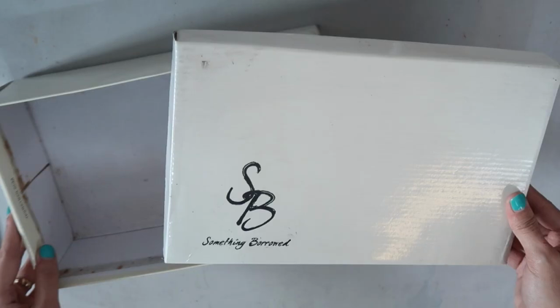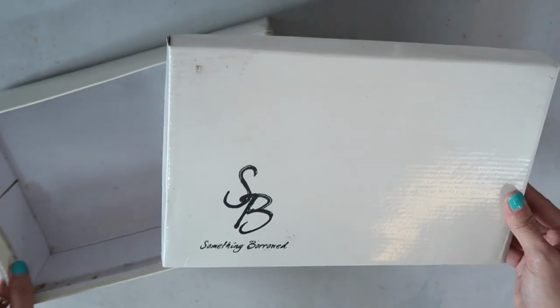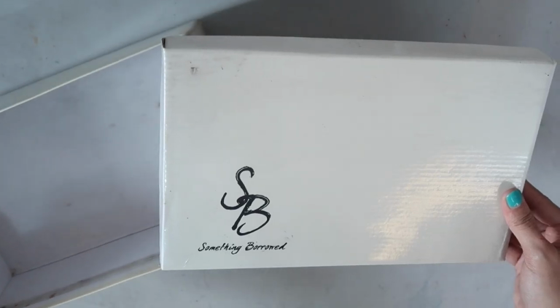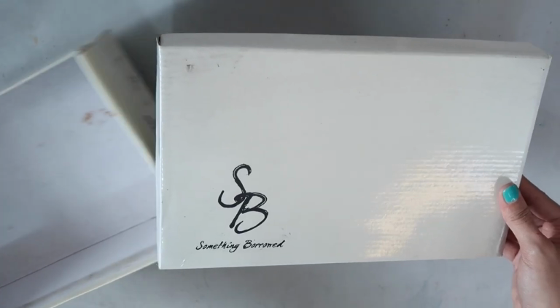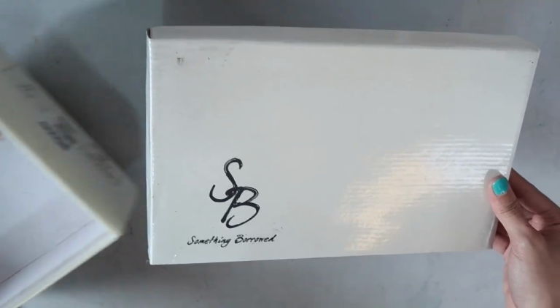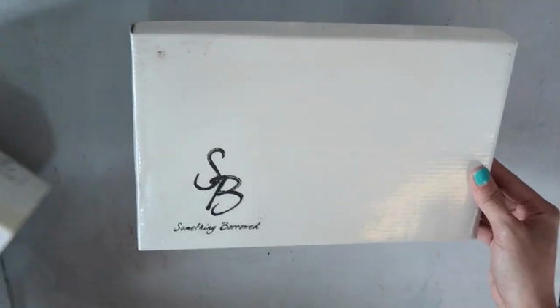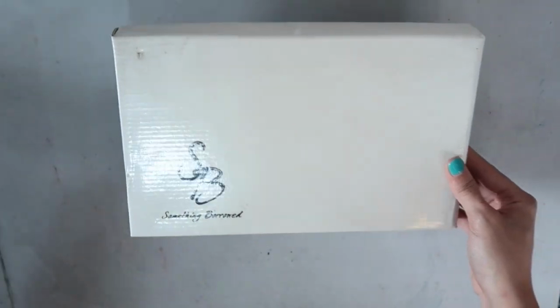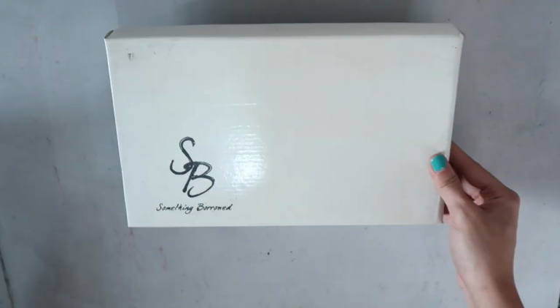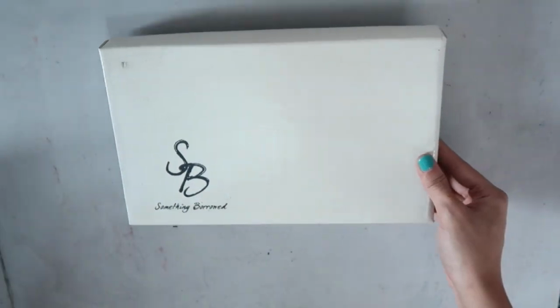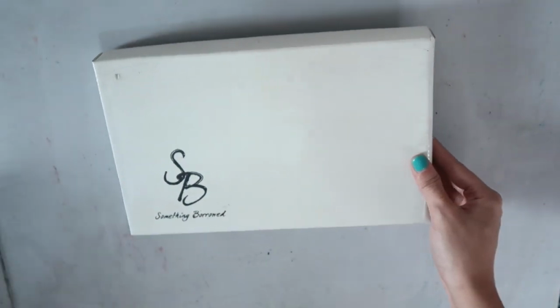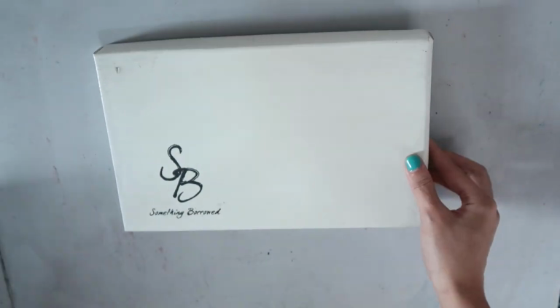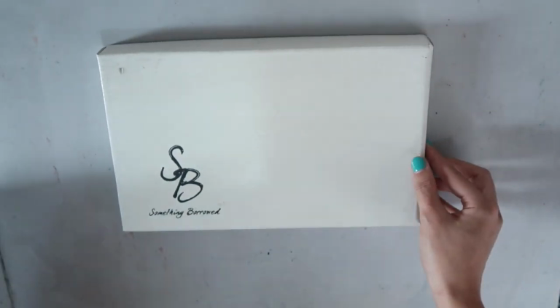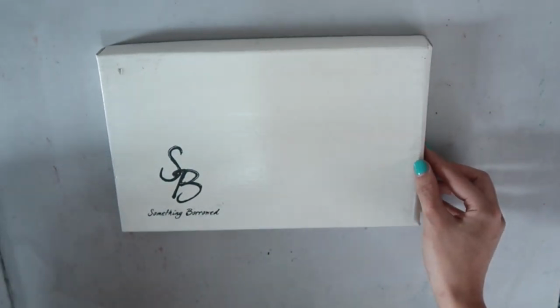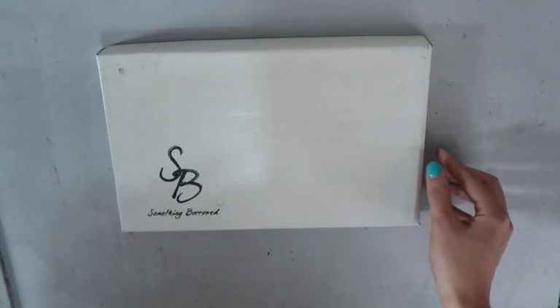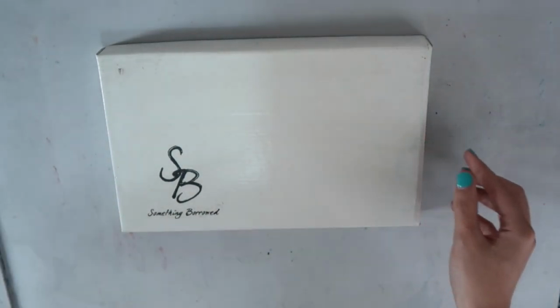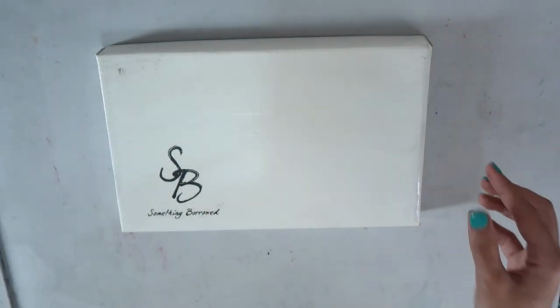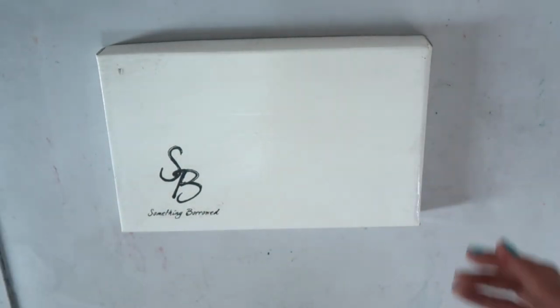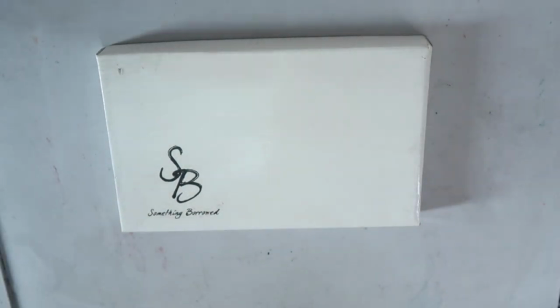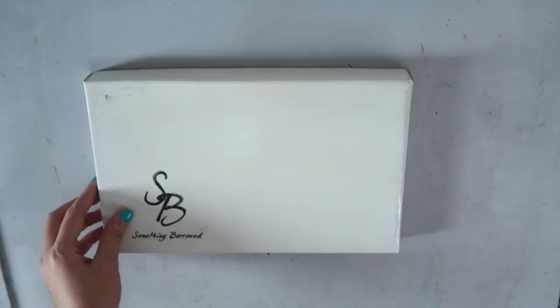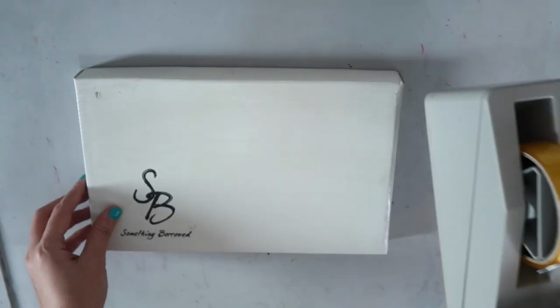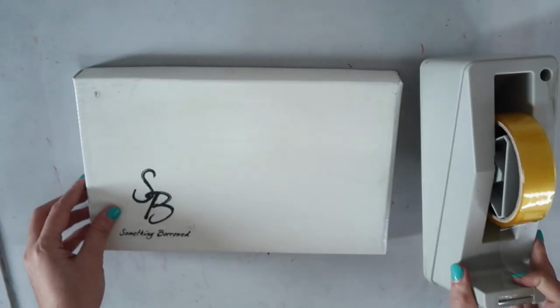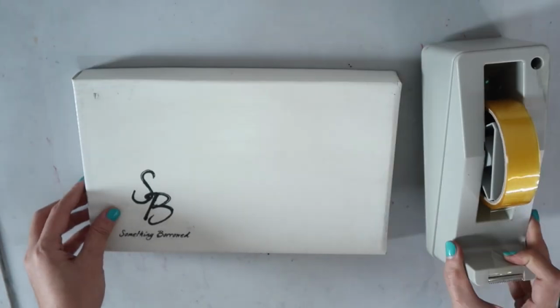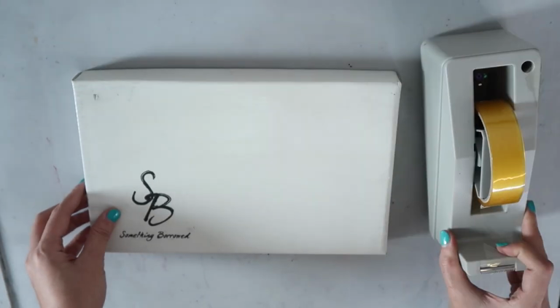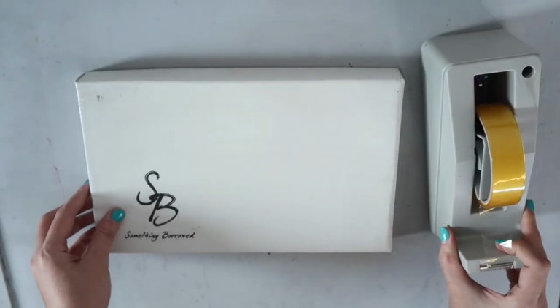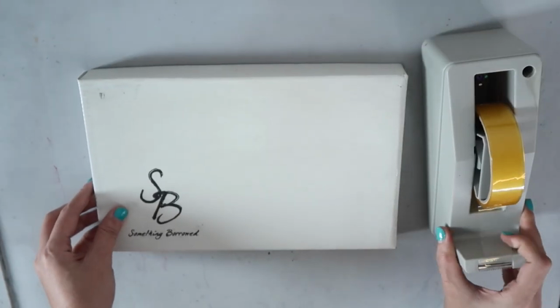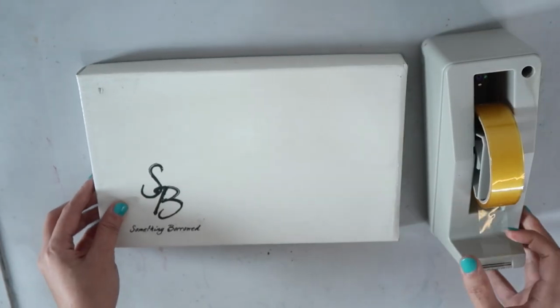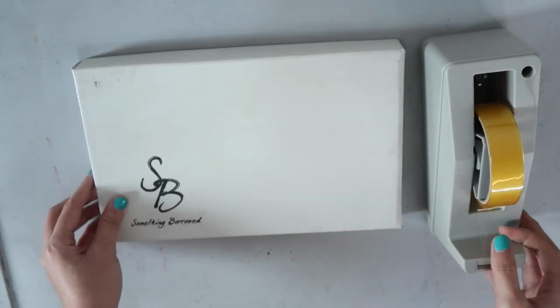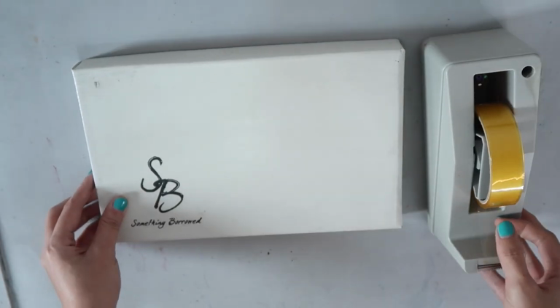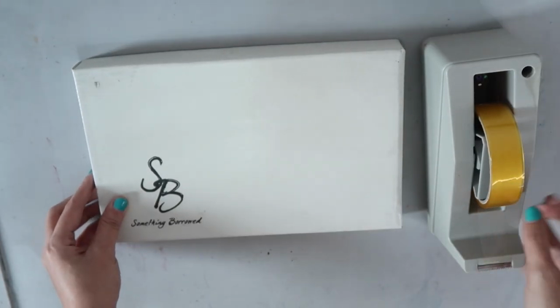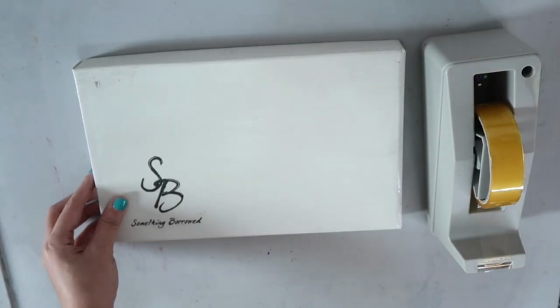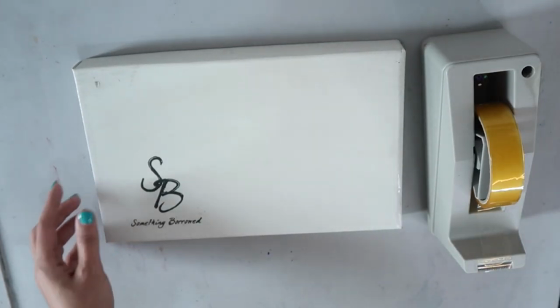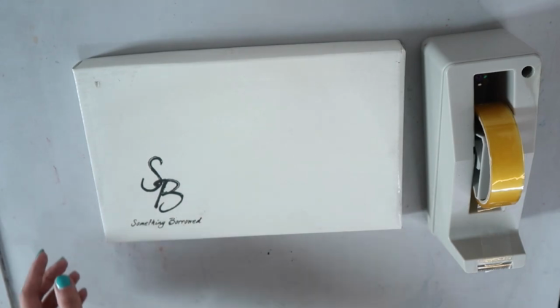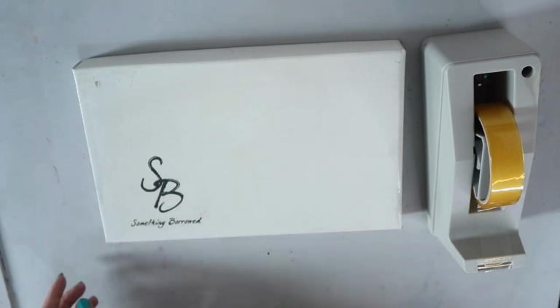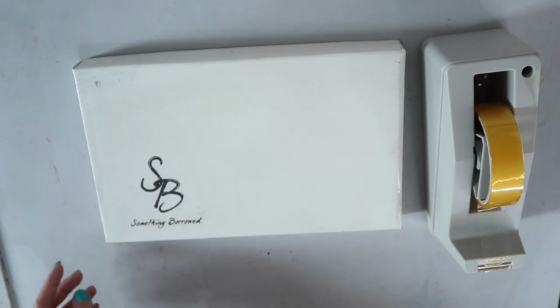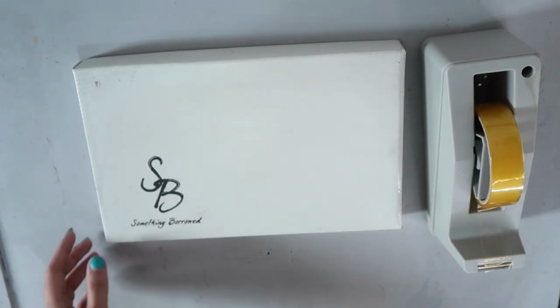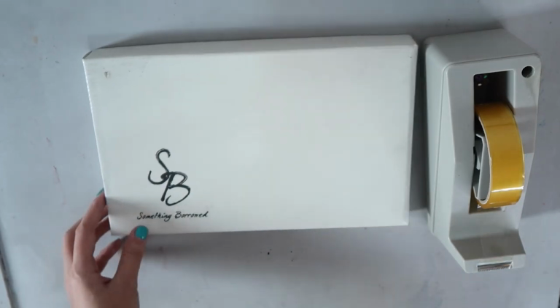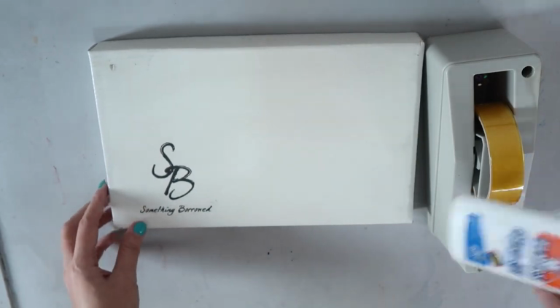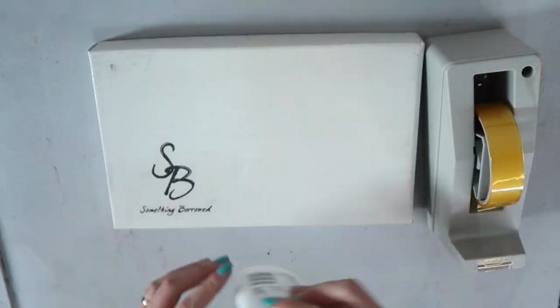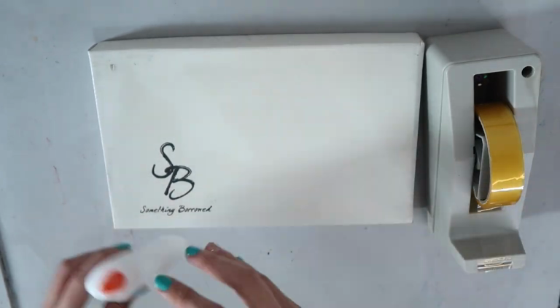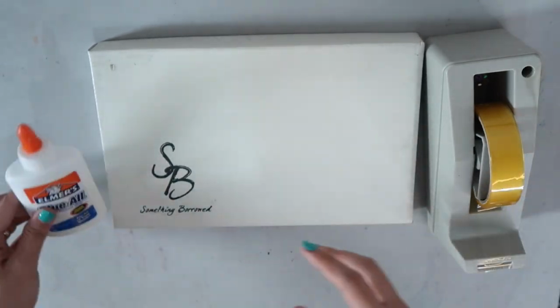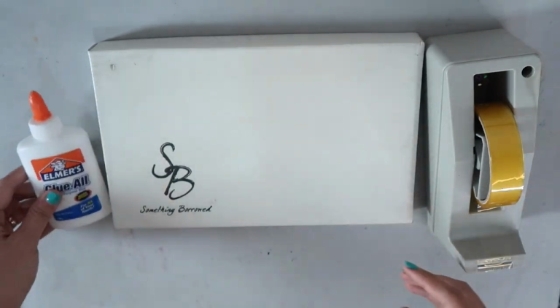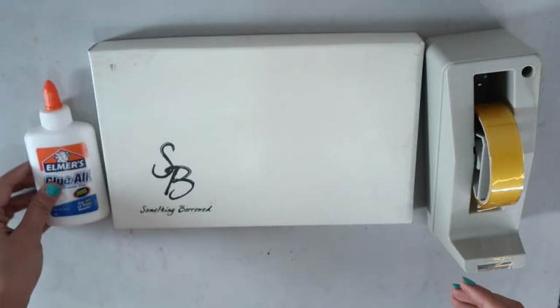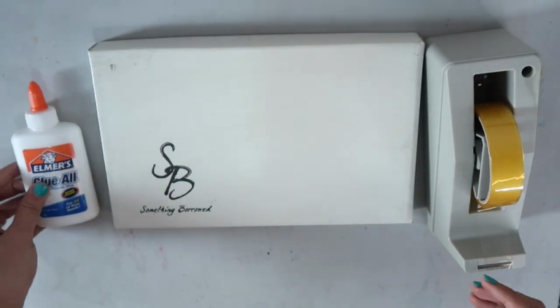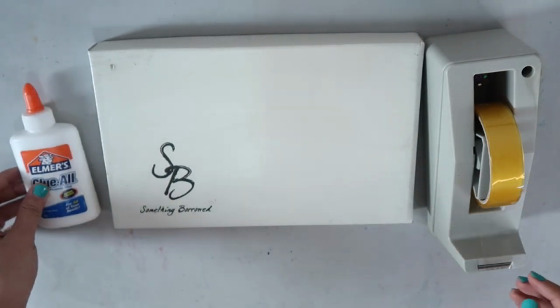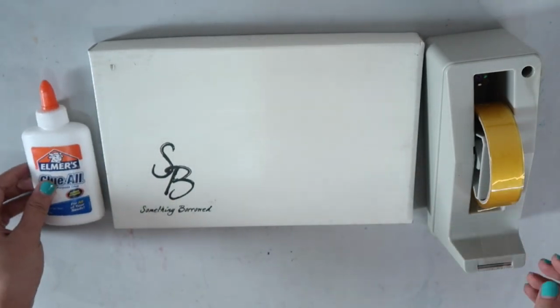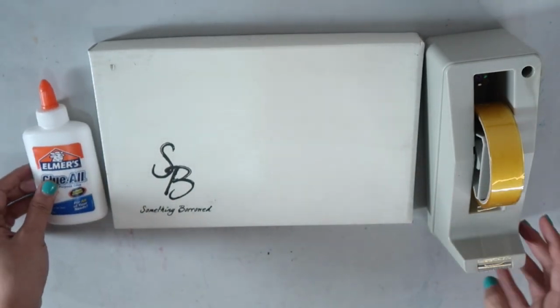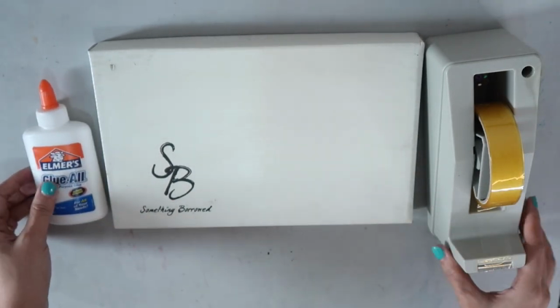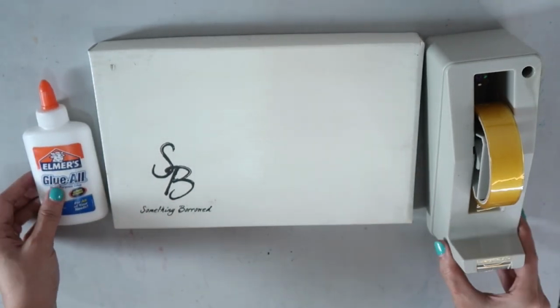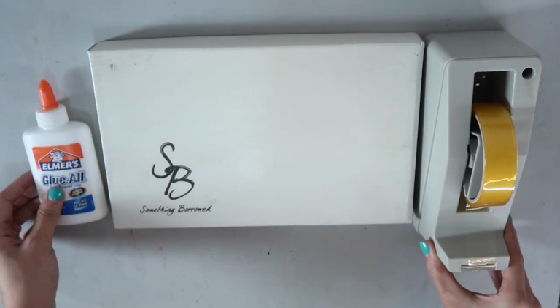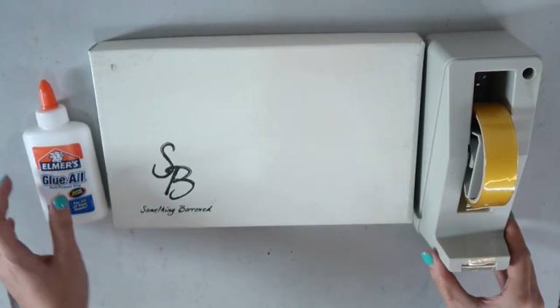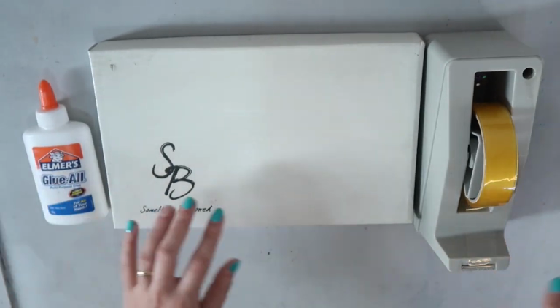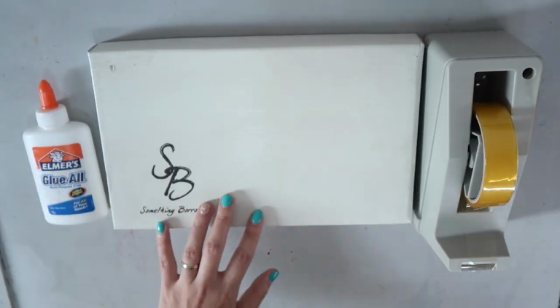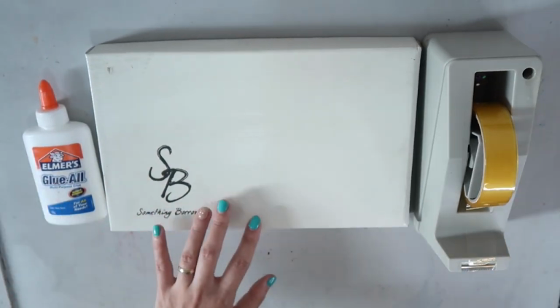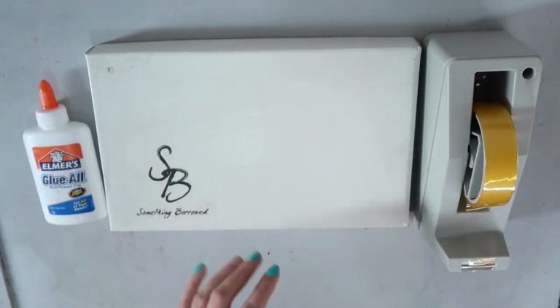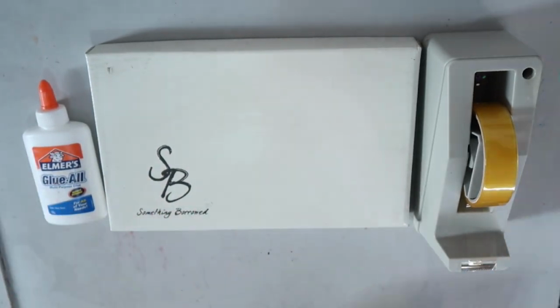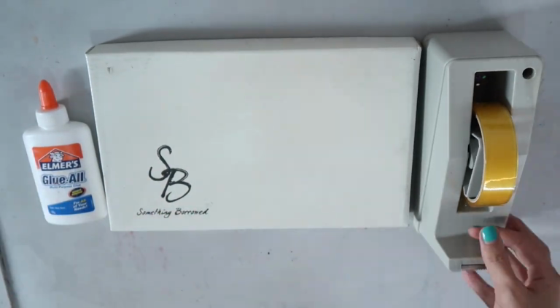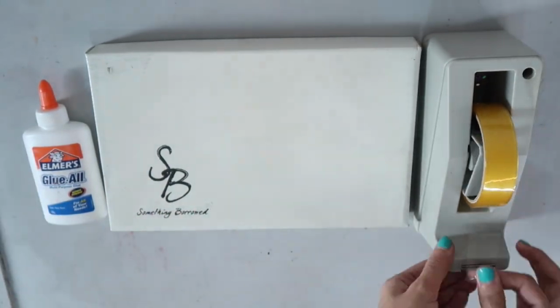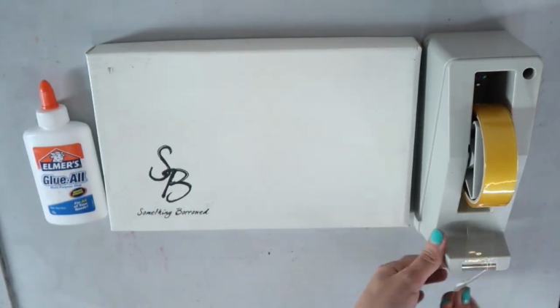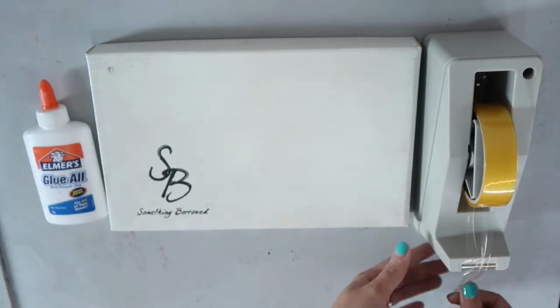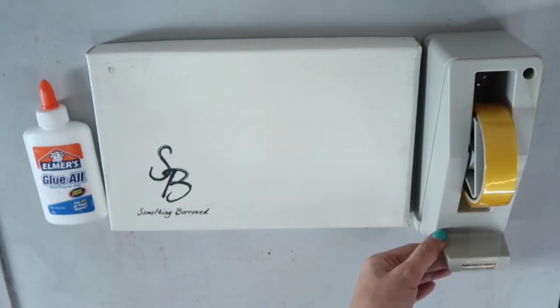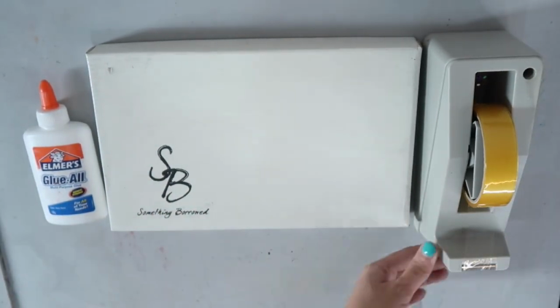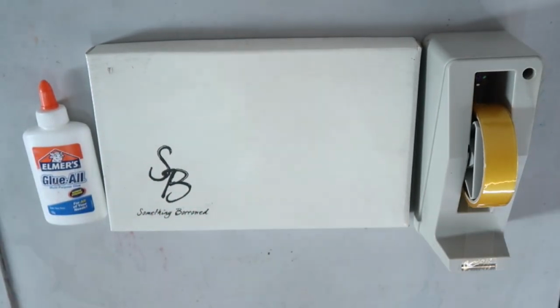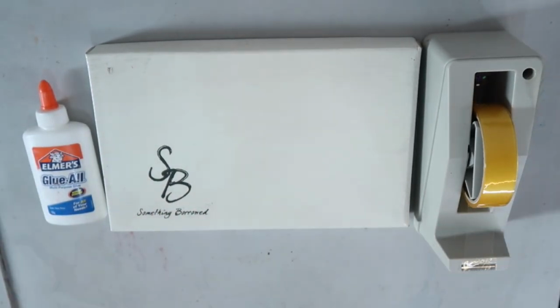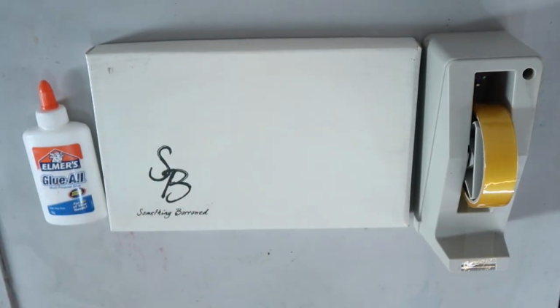Let's start by covering the top of the shoebox with Oslo paper. You may use tape or glue for this one.